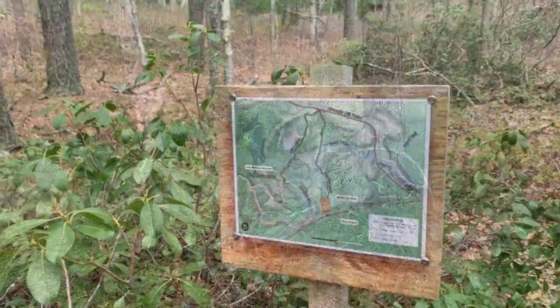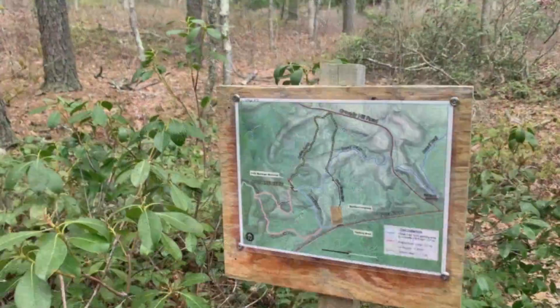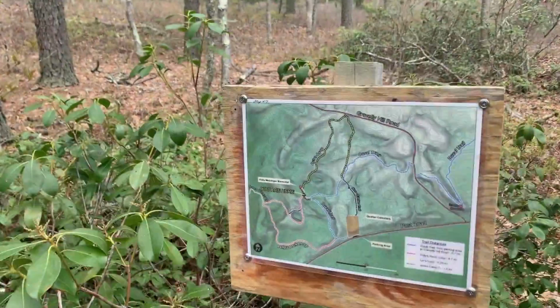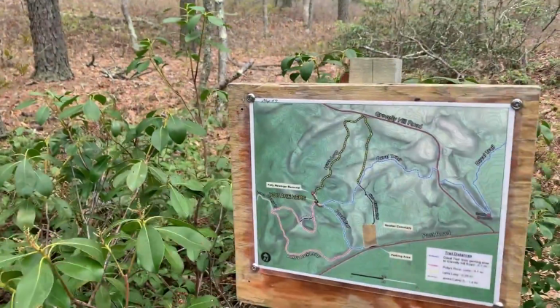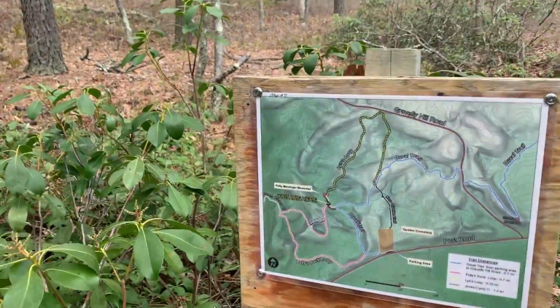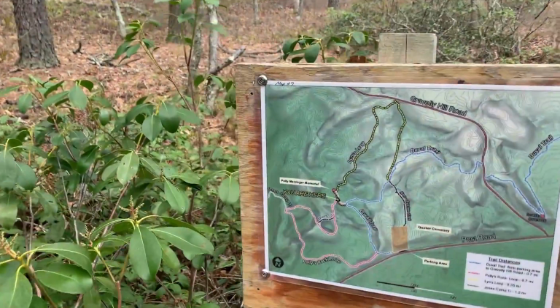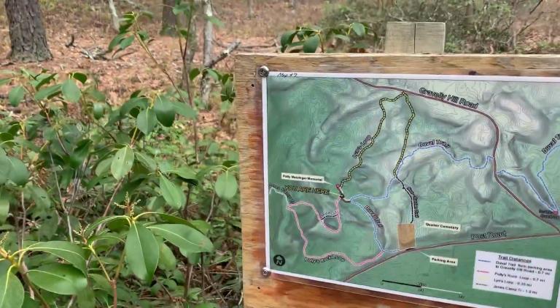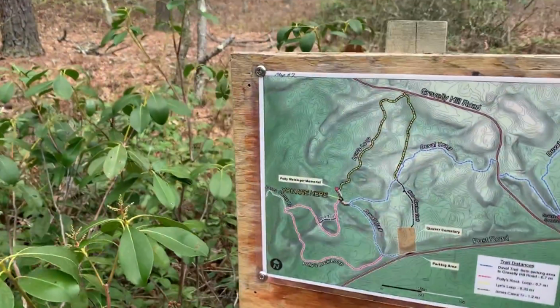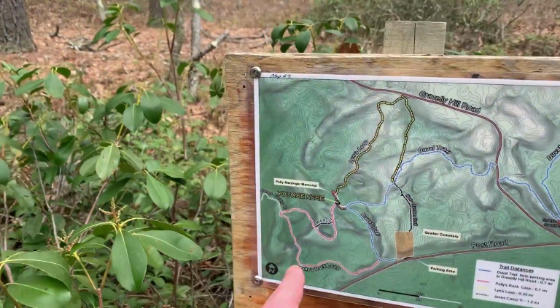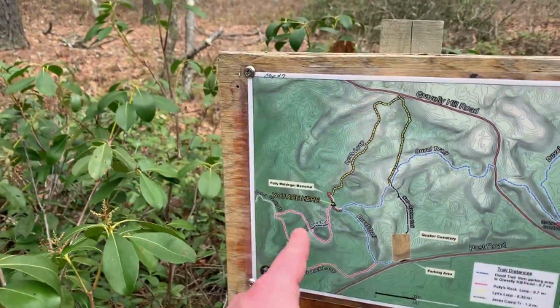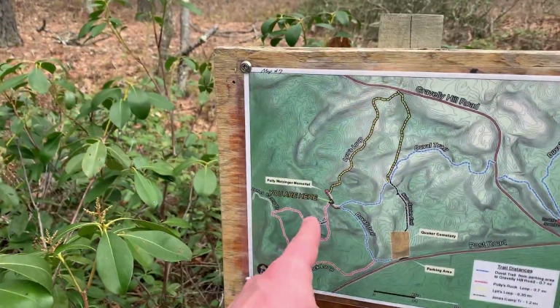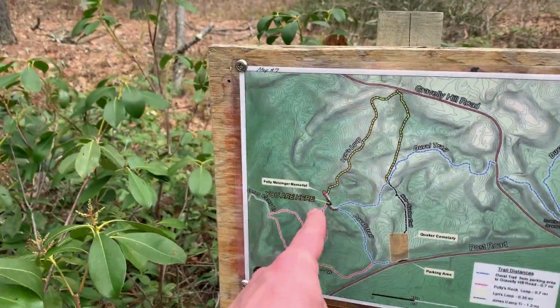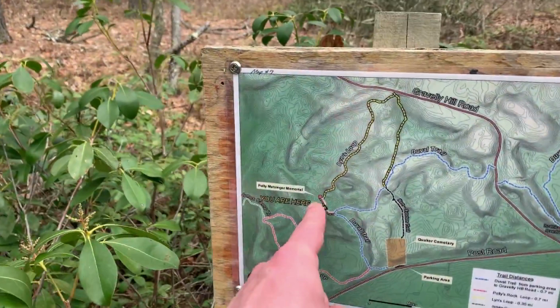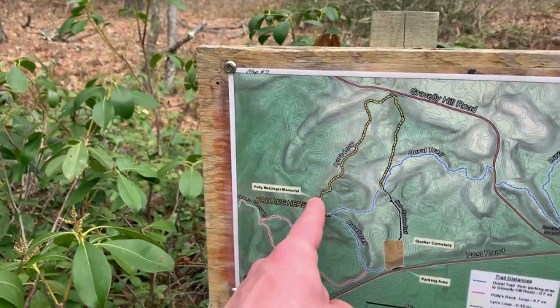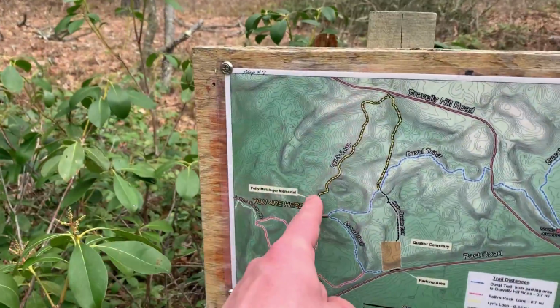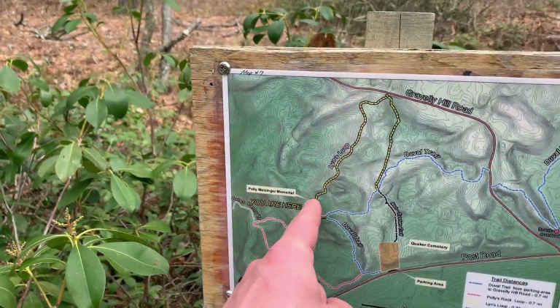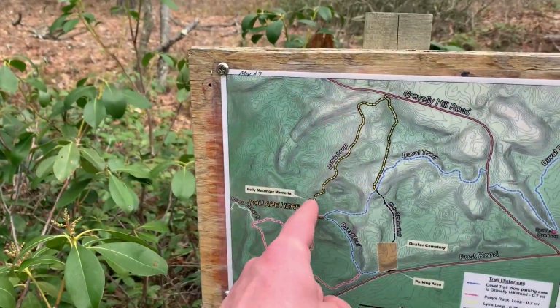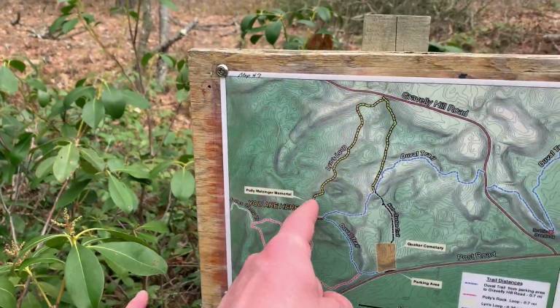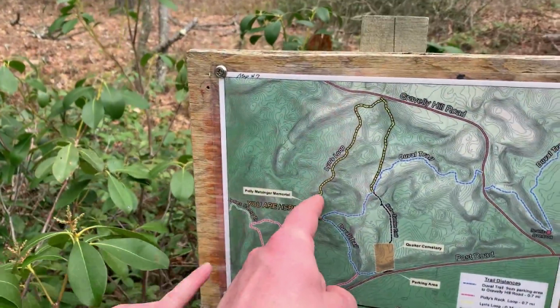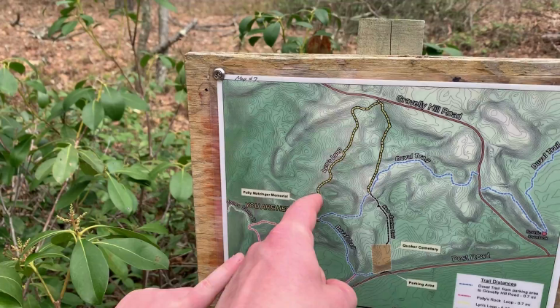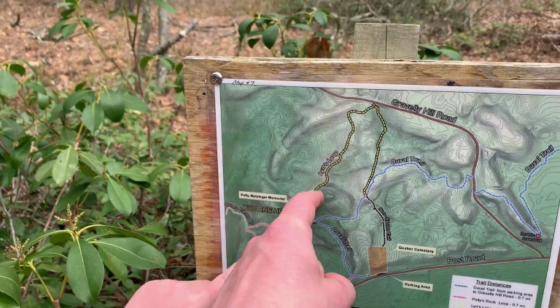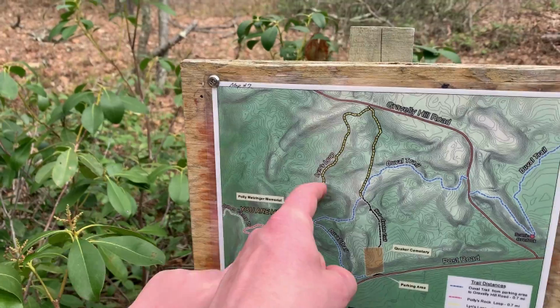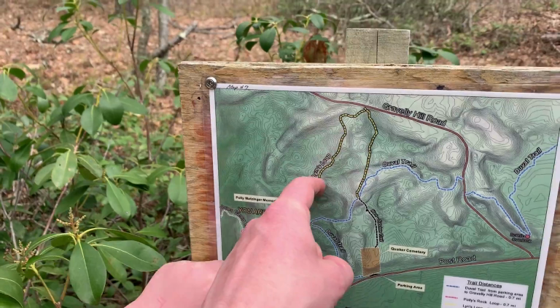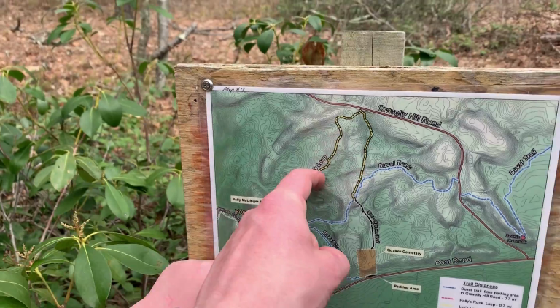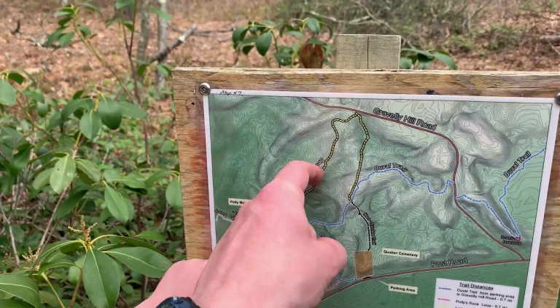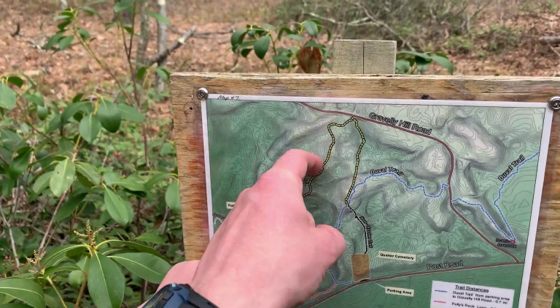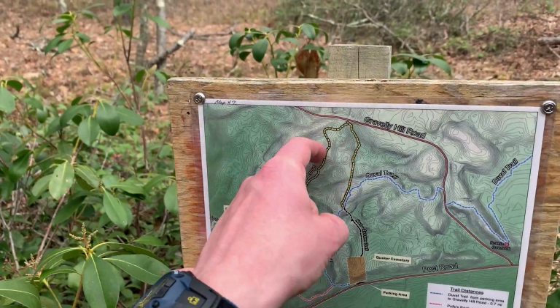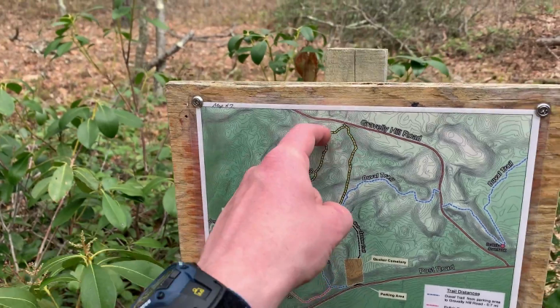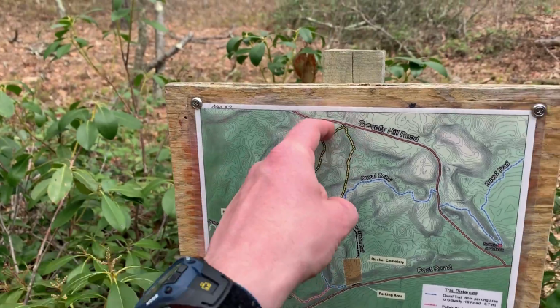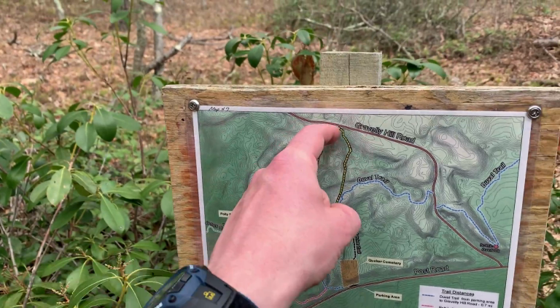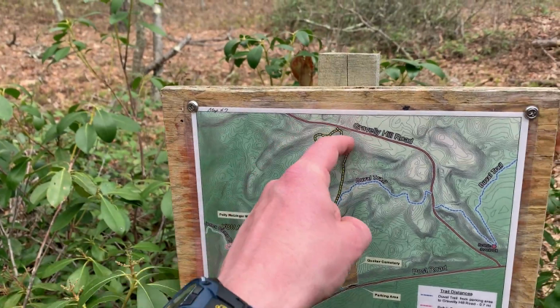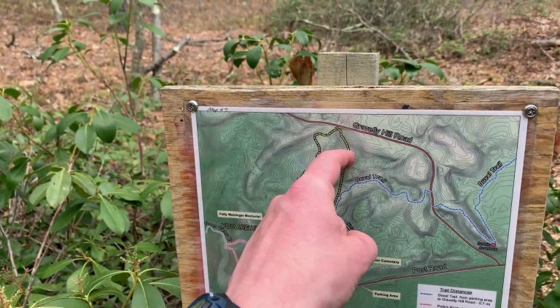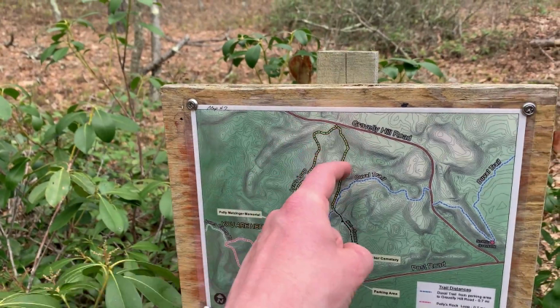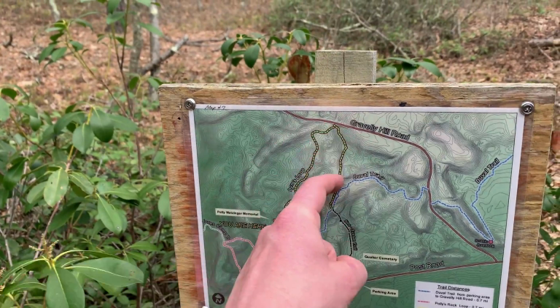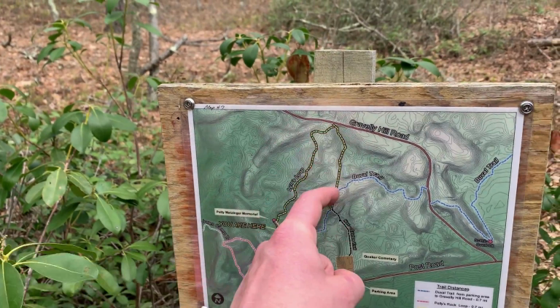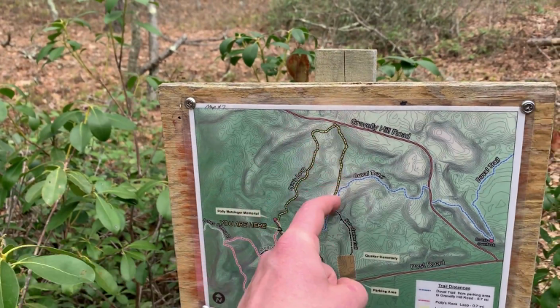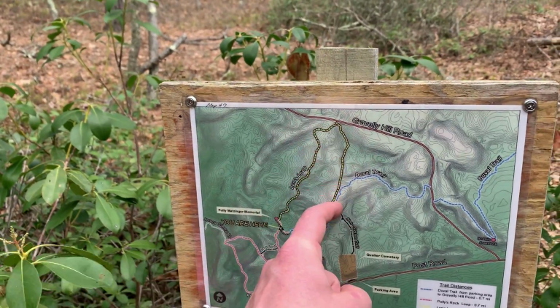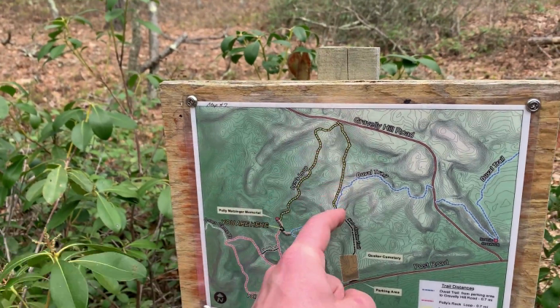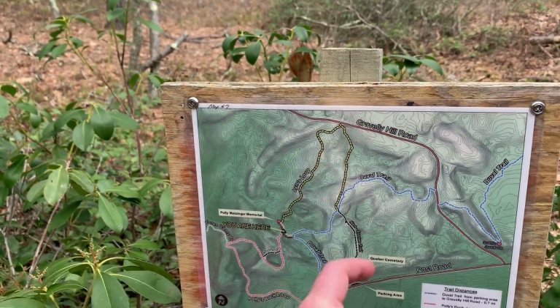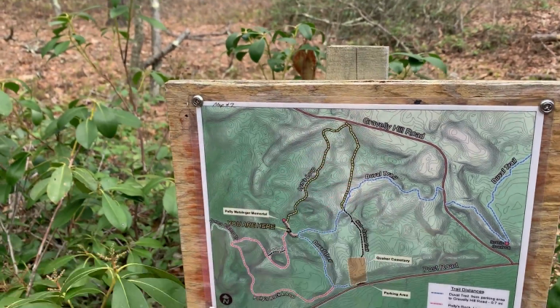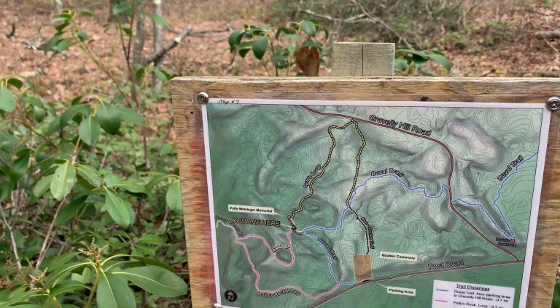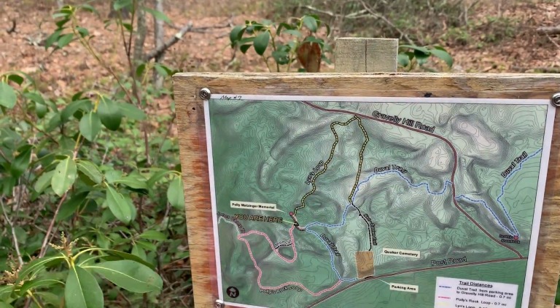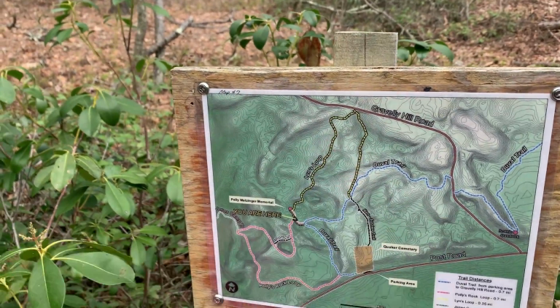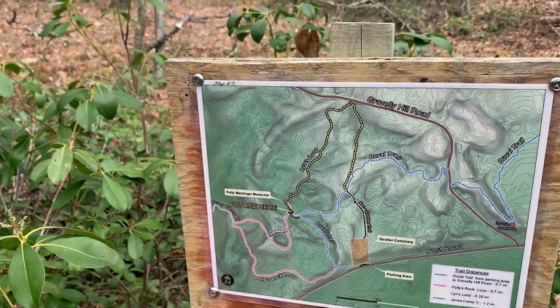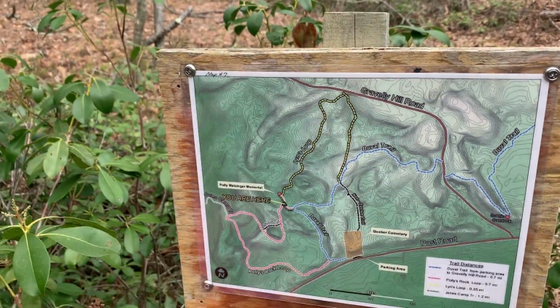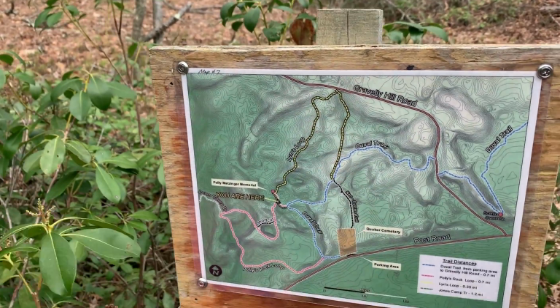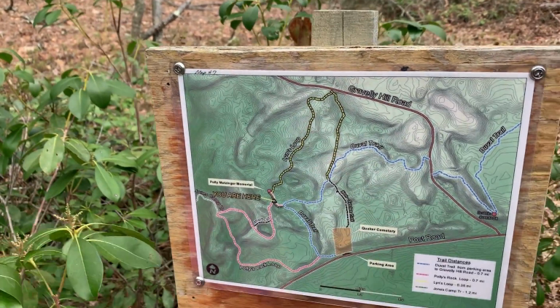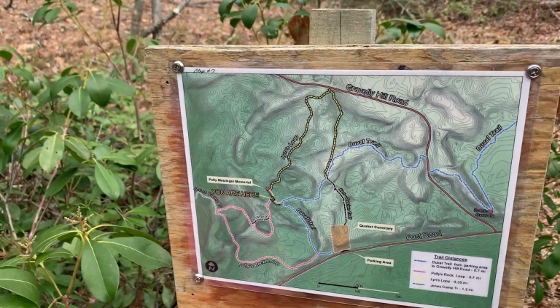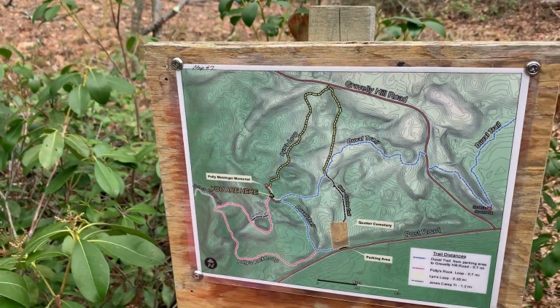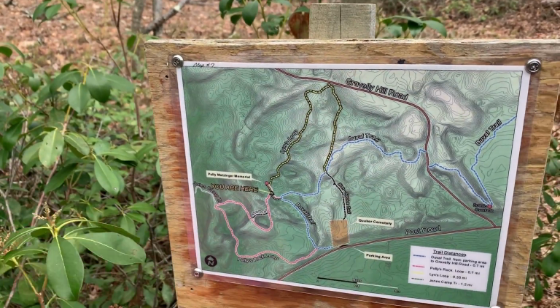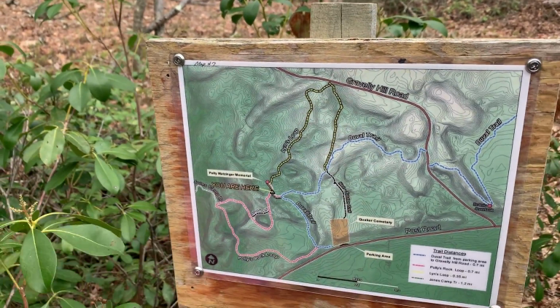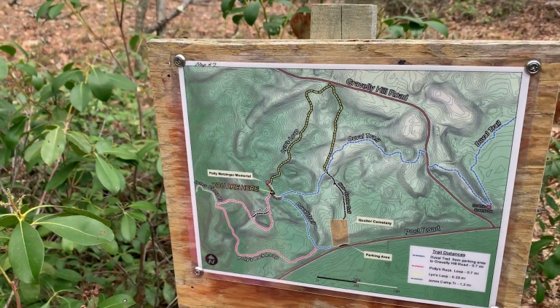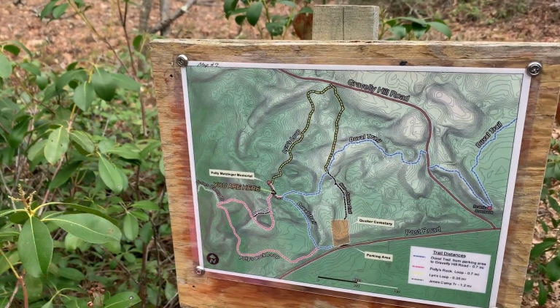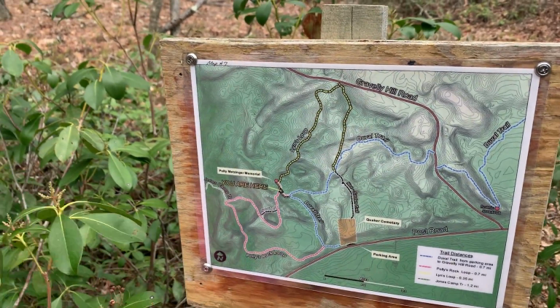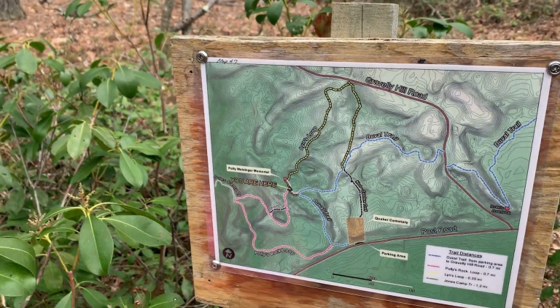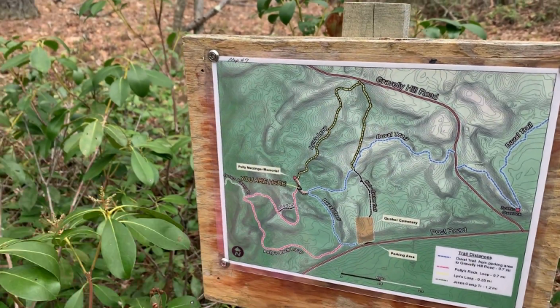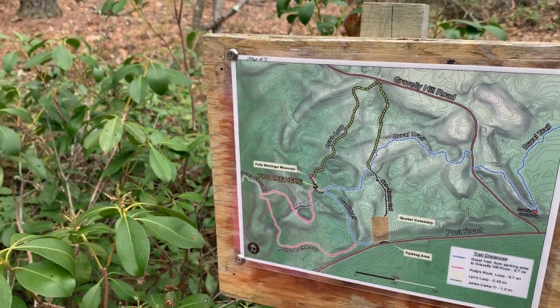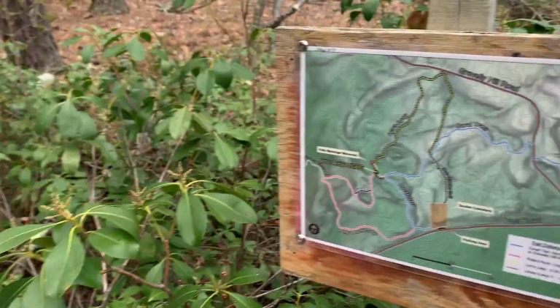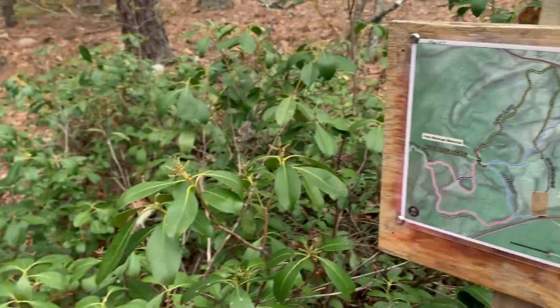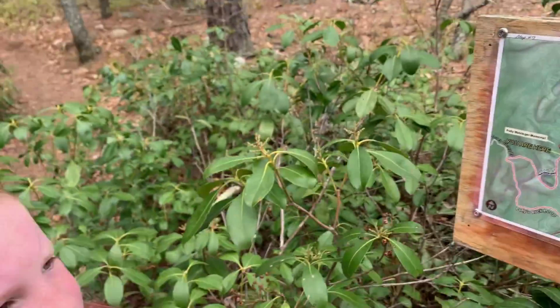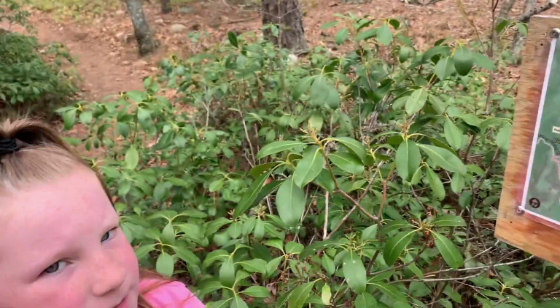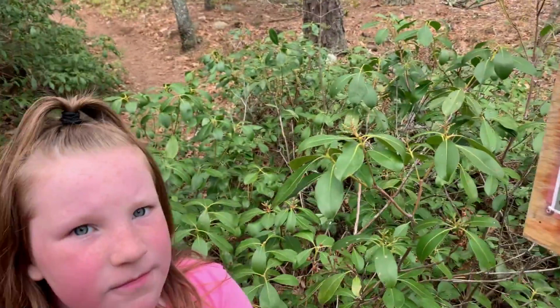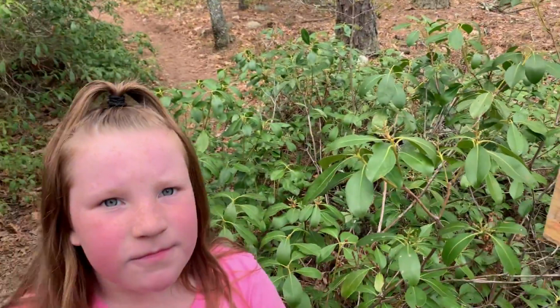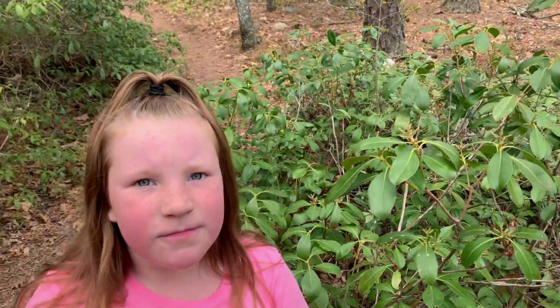We are at the split with yellow here, so now we're going to head up this trail. Do a big loop until we get back to blue. Let's go!